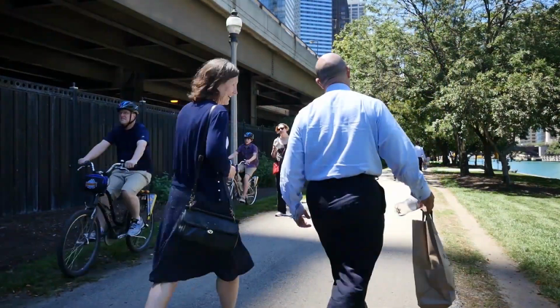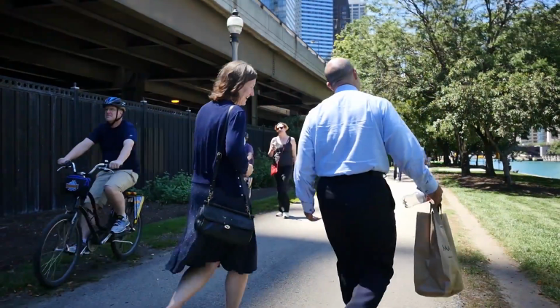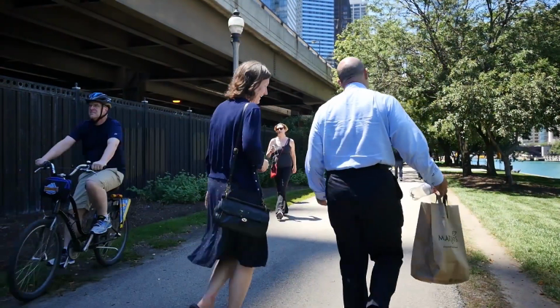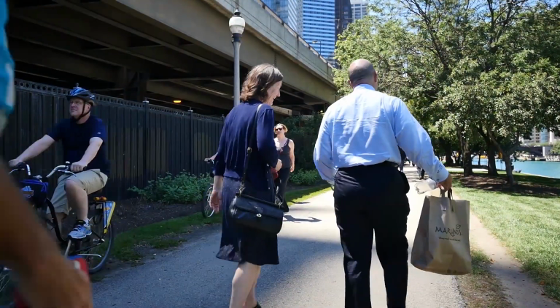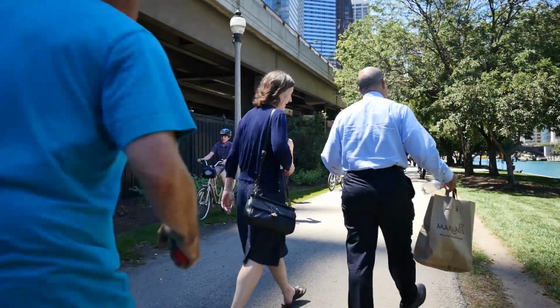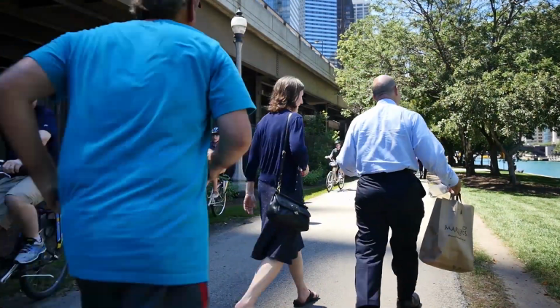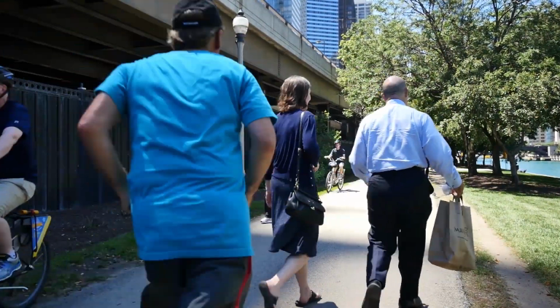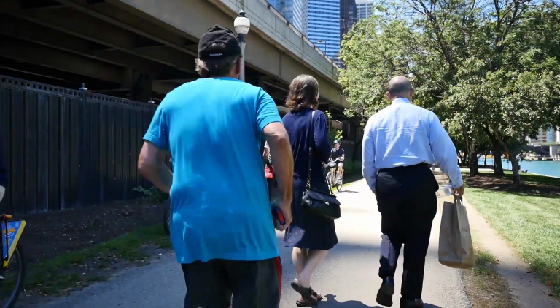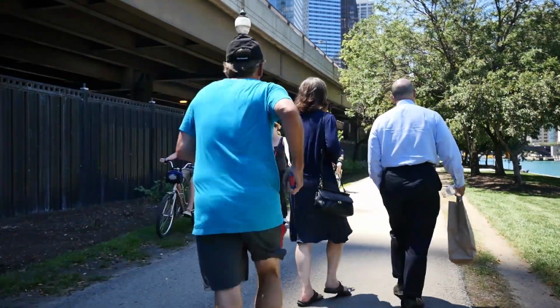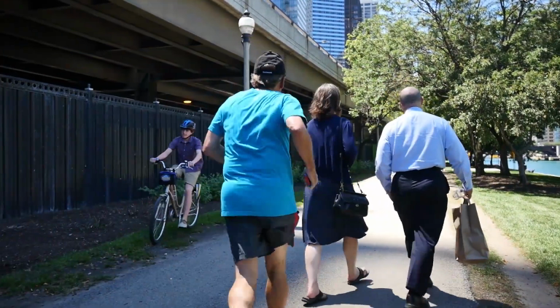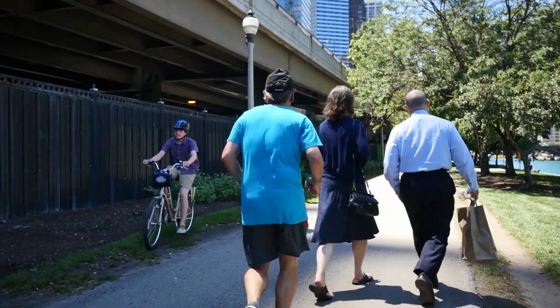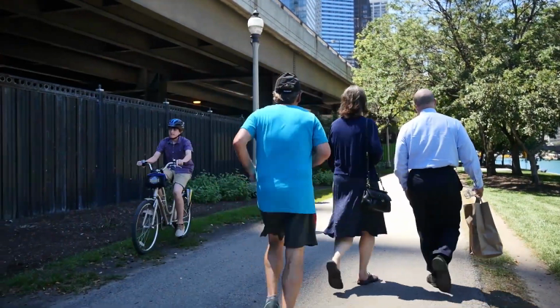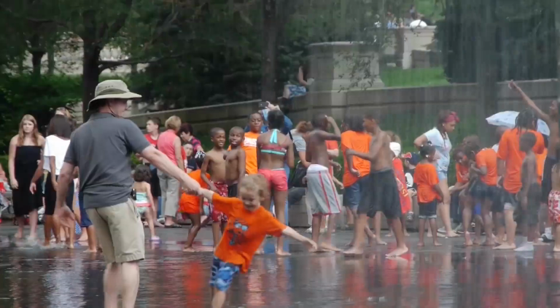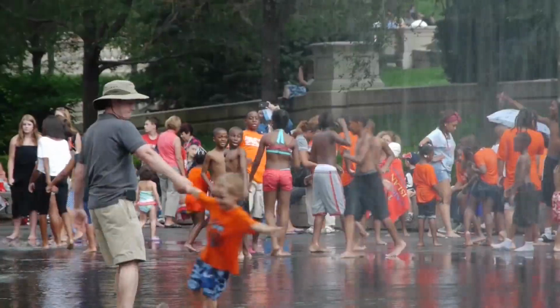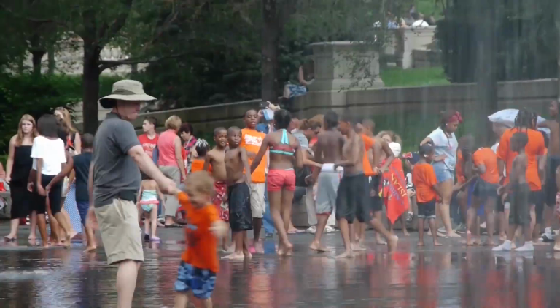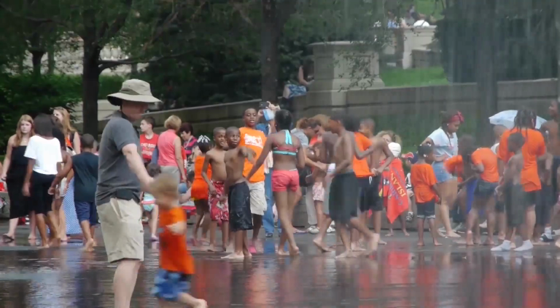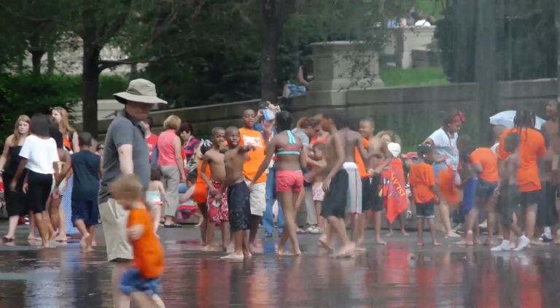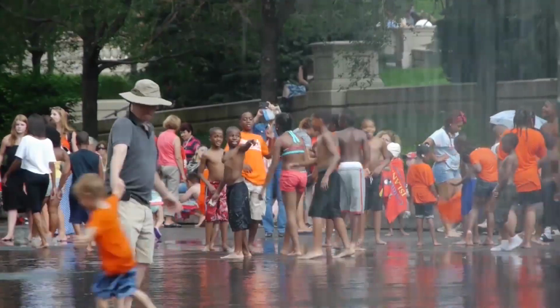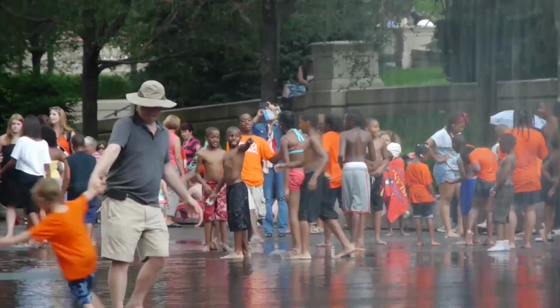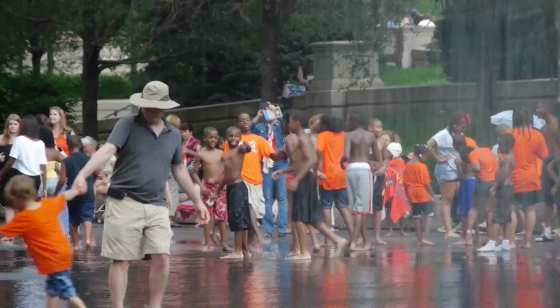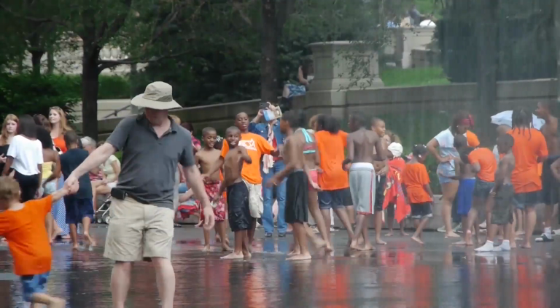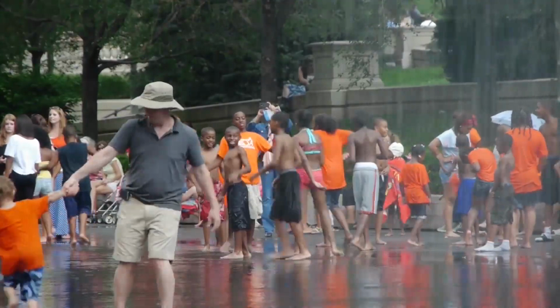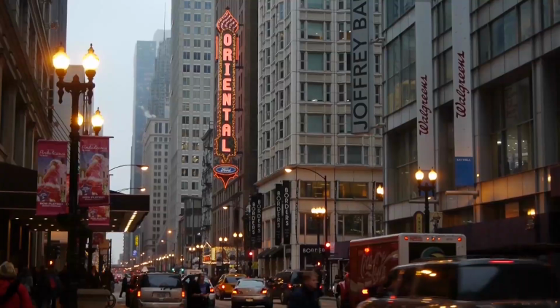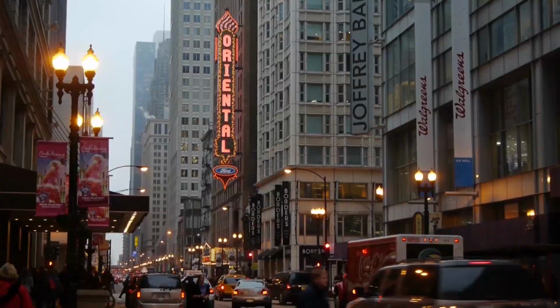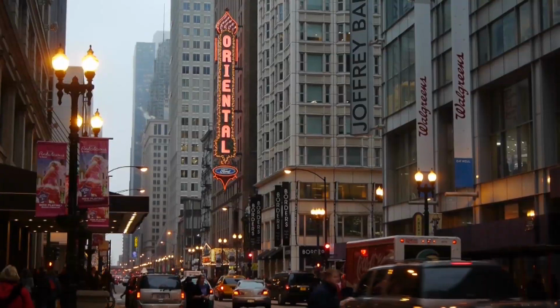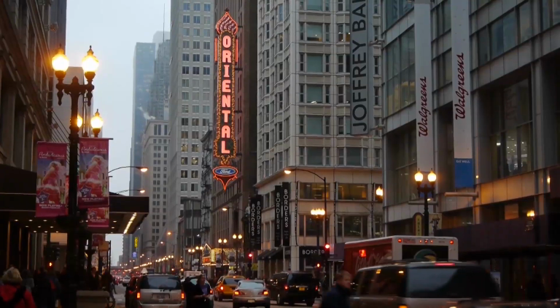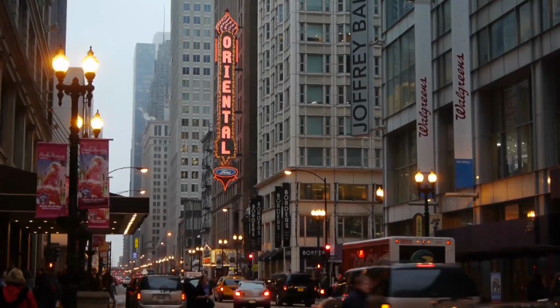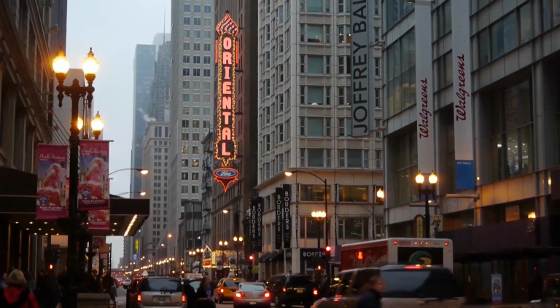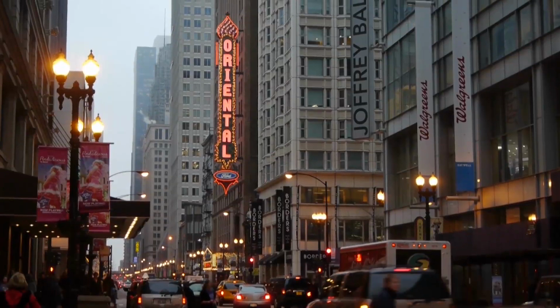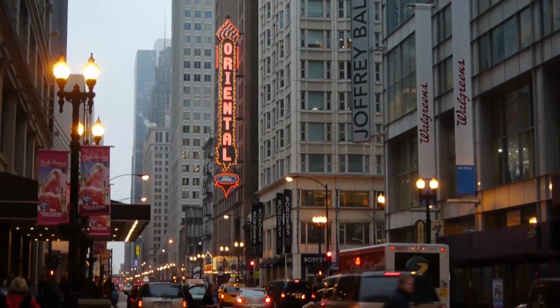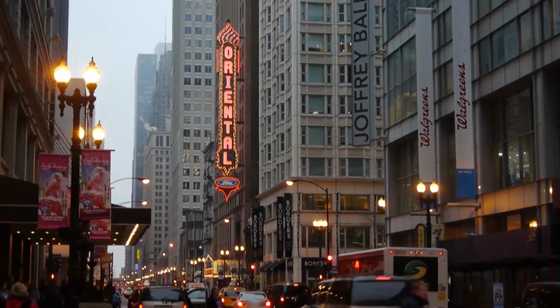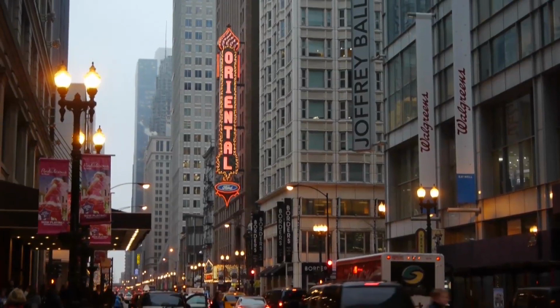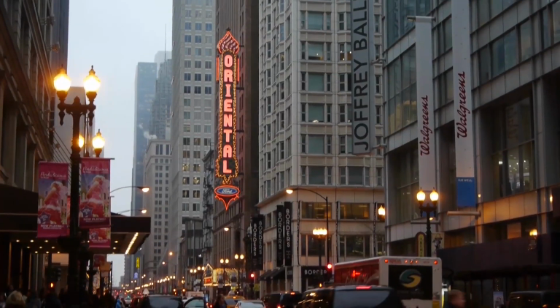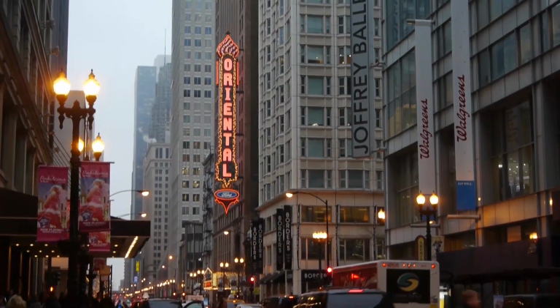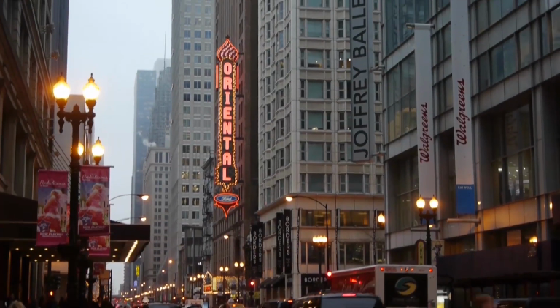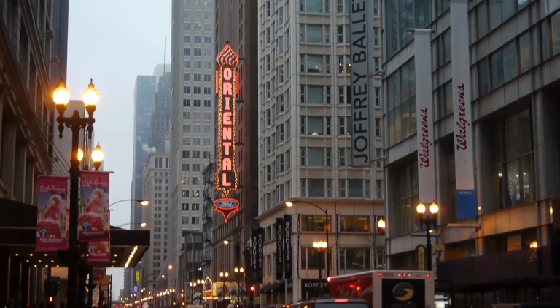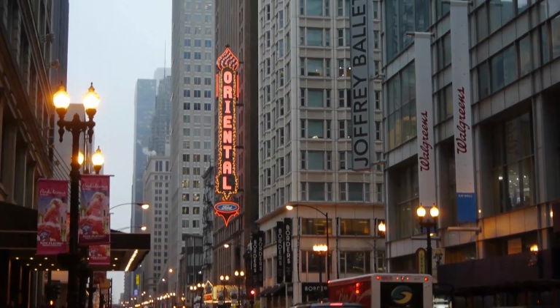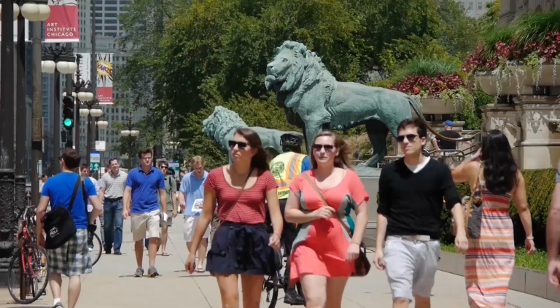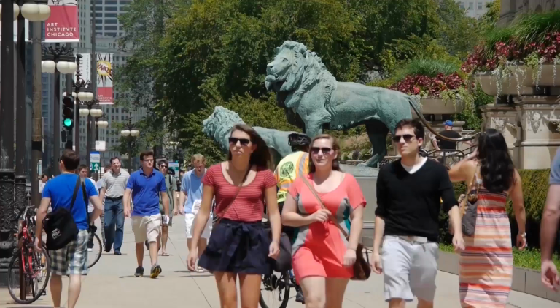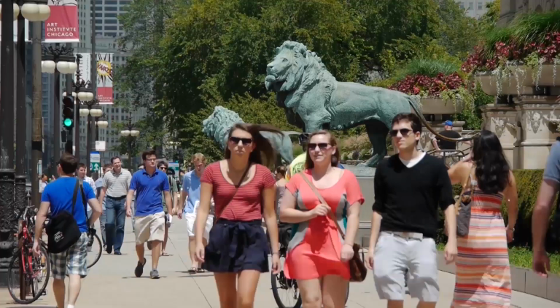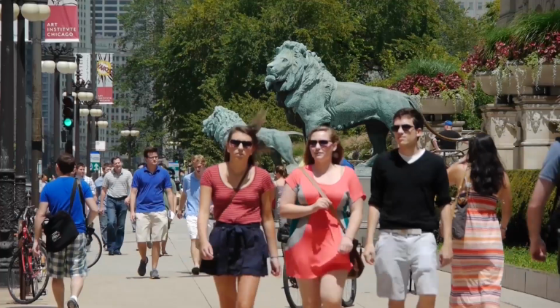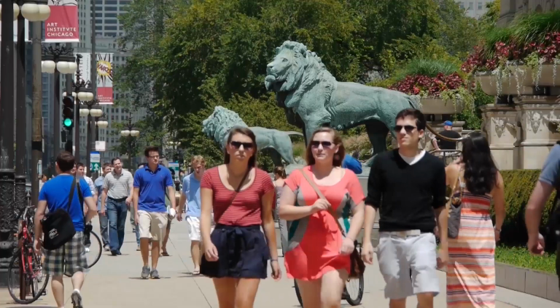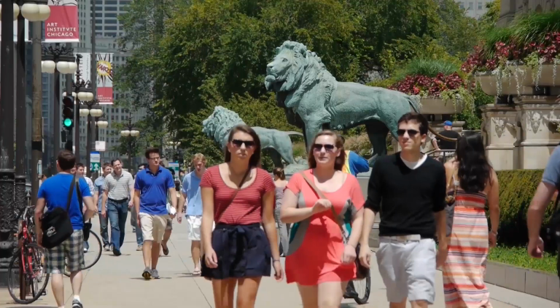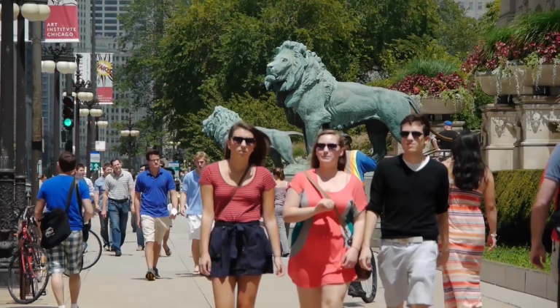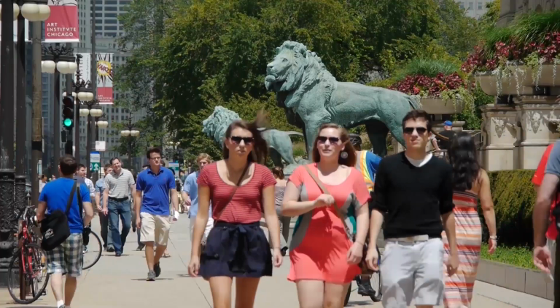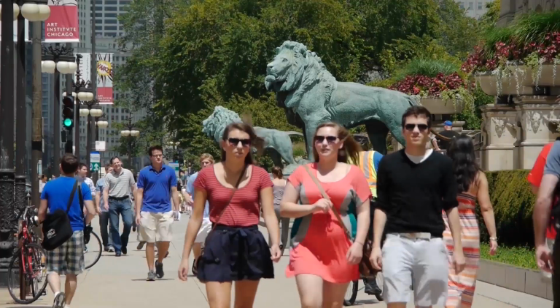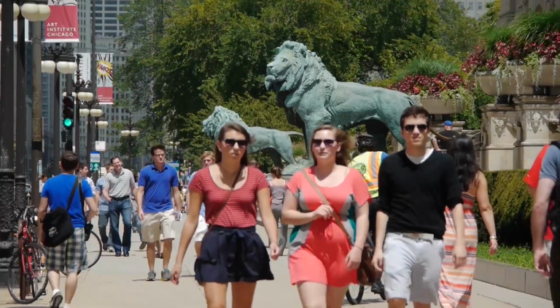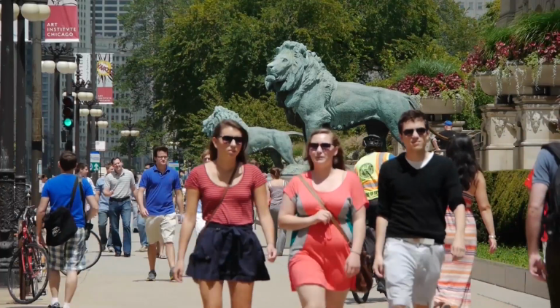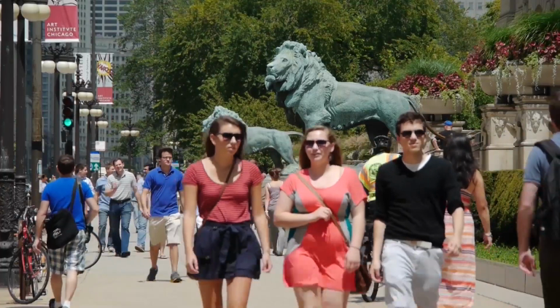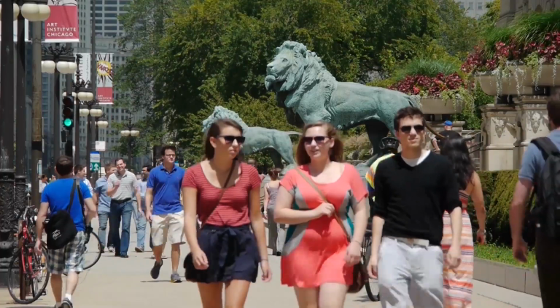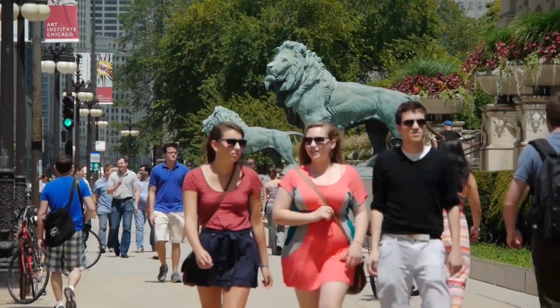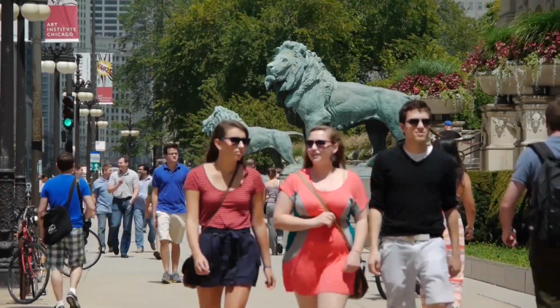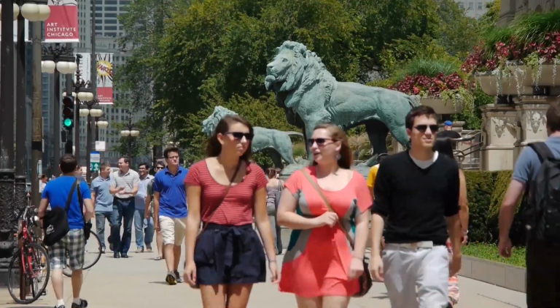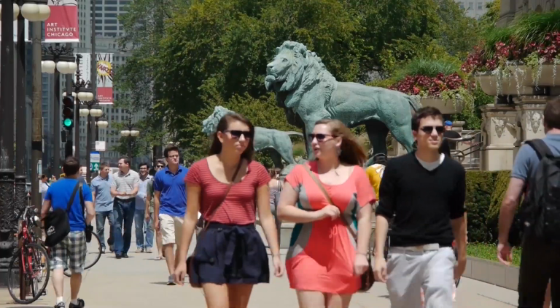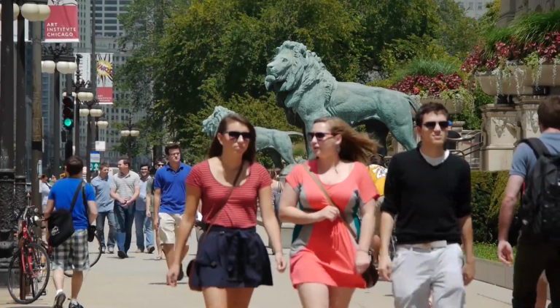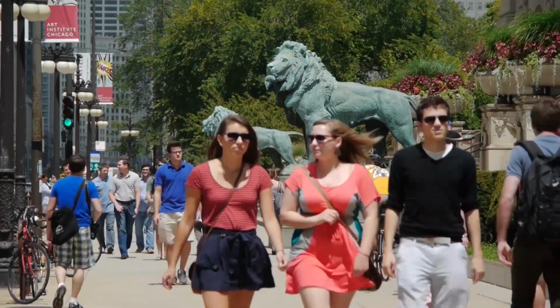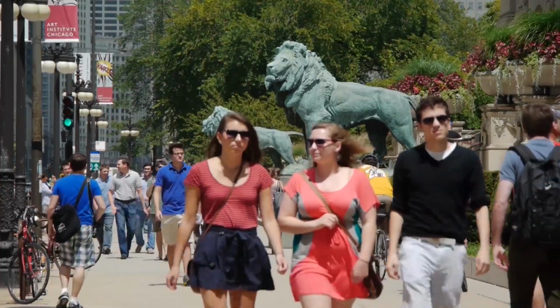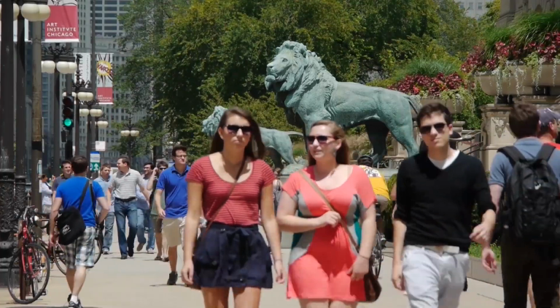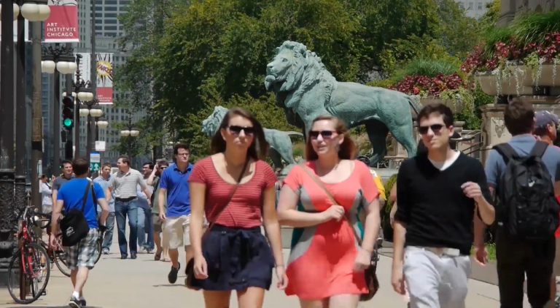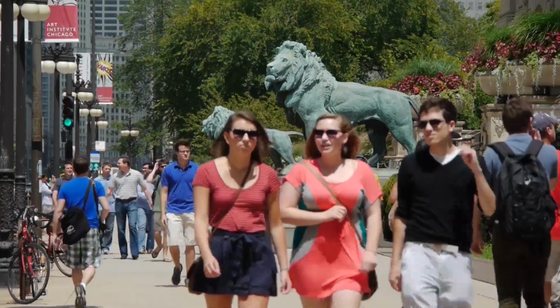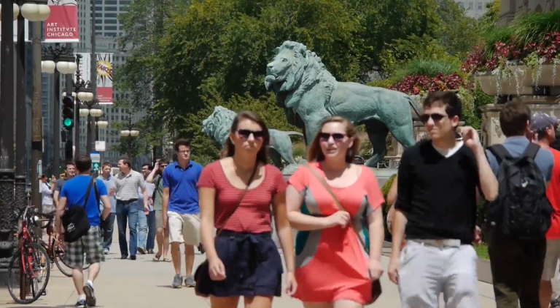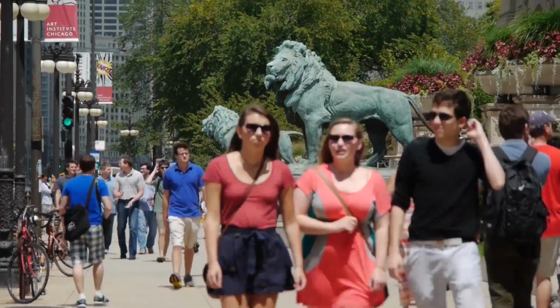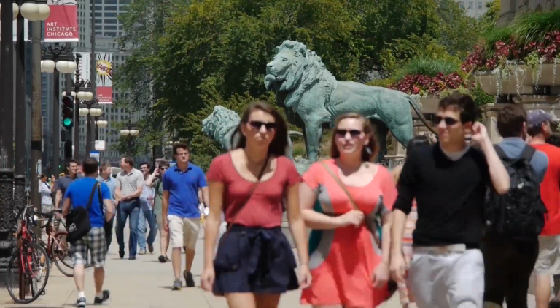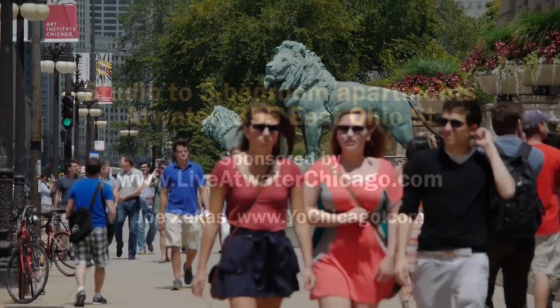The Chicago Riverwalk, Millennium Park, the Downtown Theater District, and the city's museums are all a few minutes away.